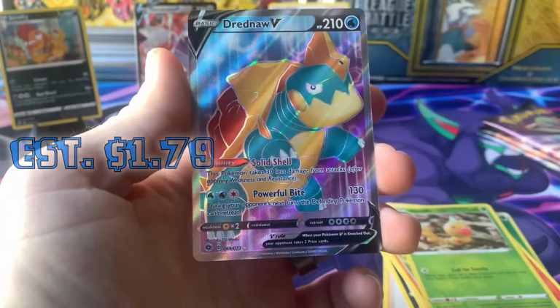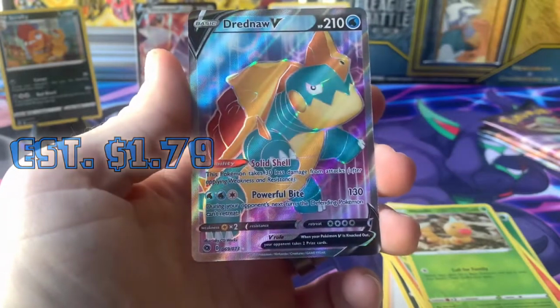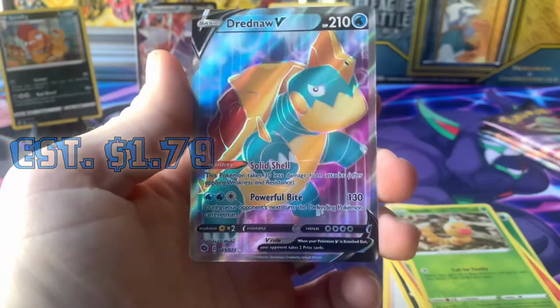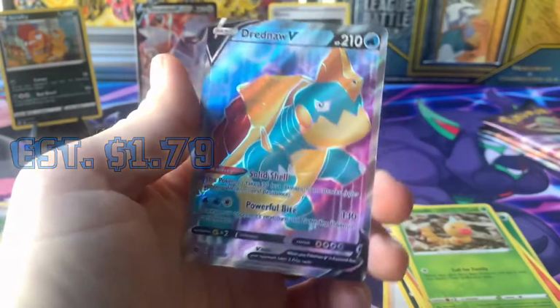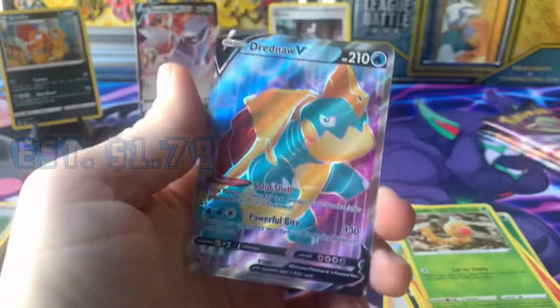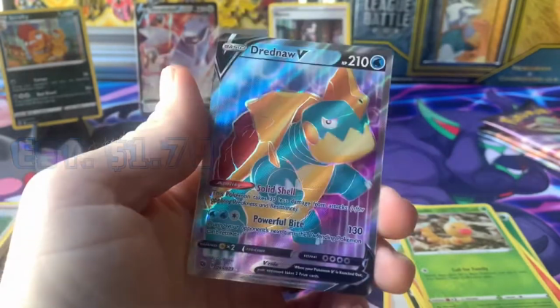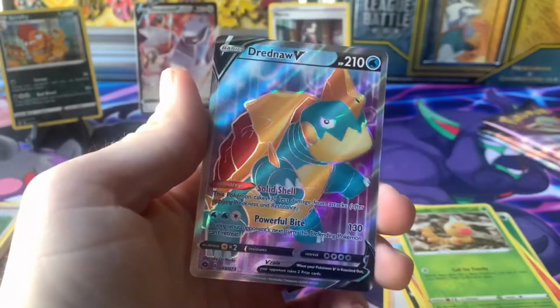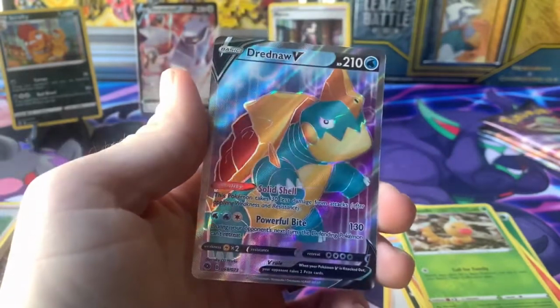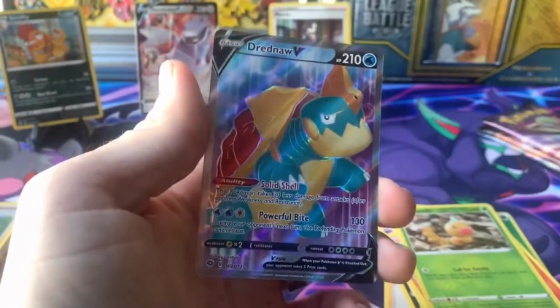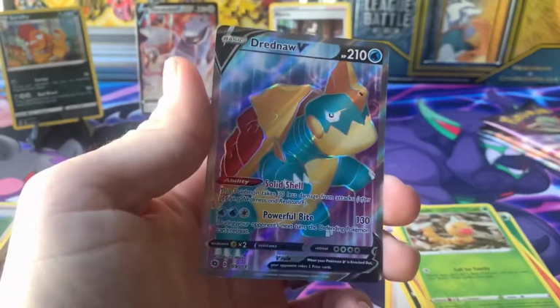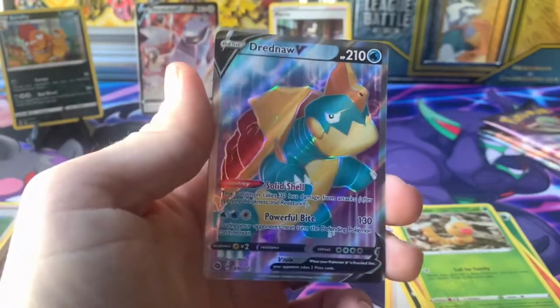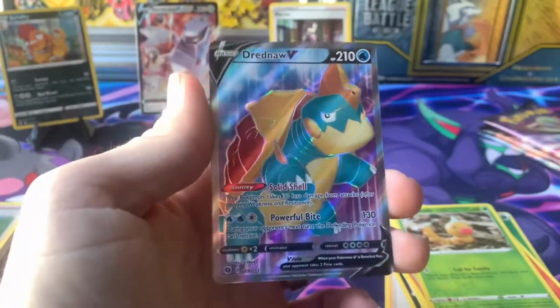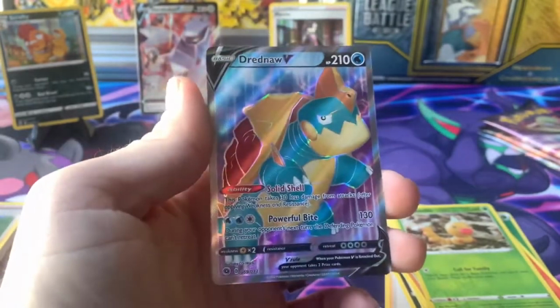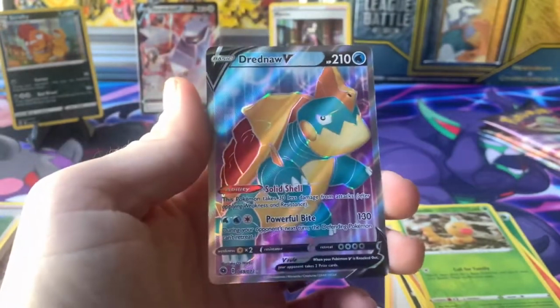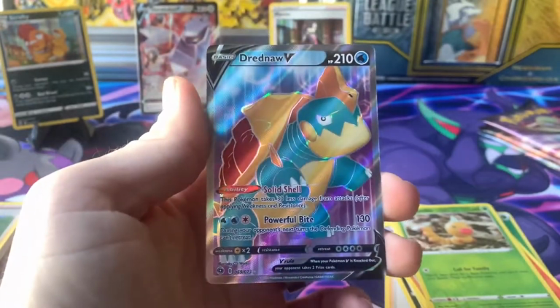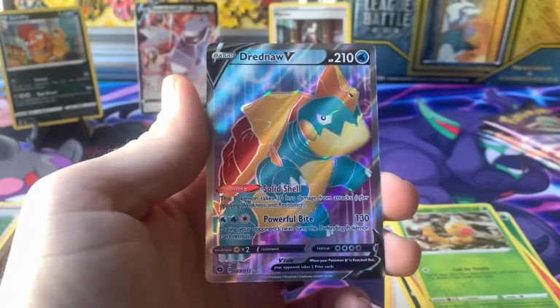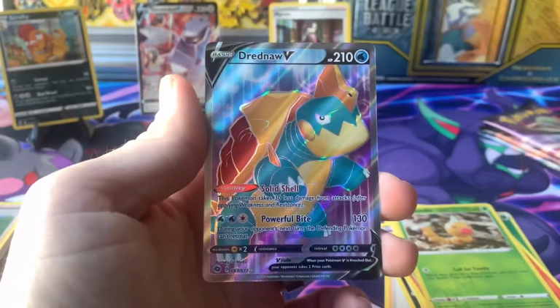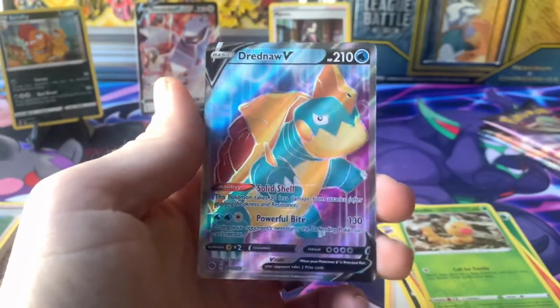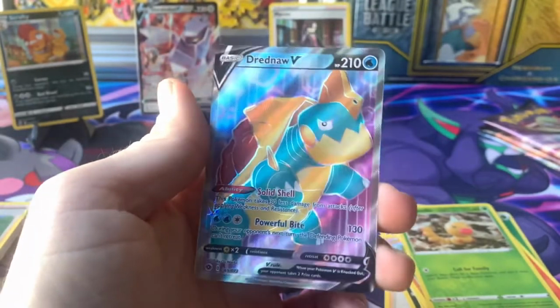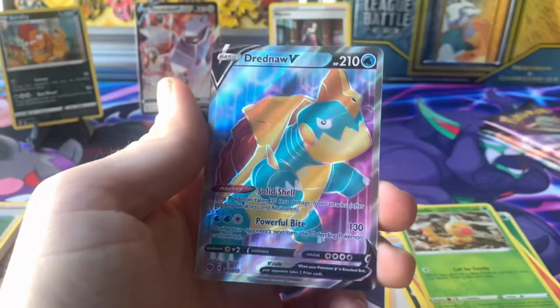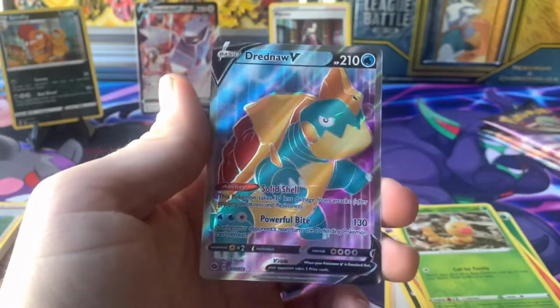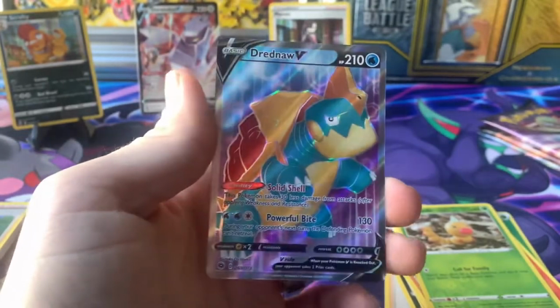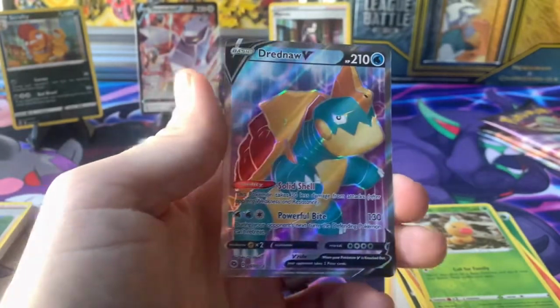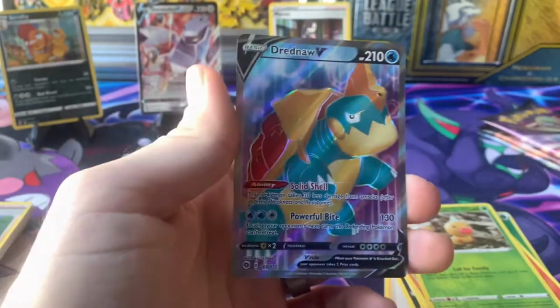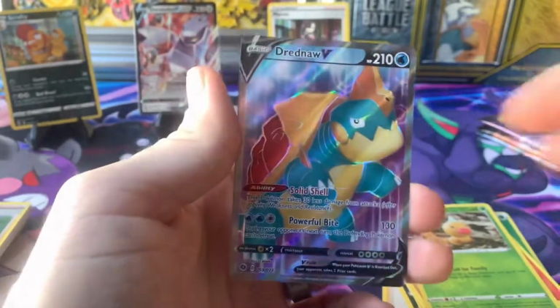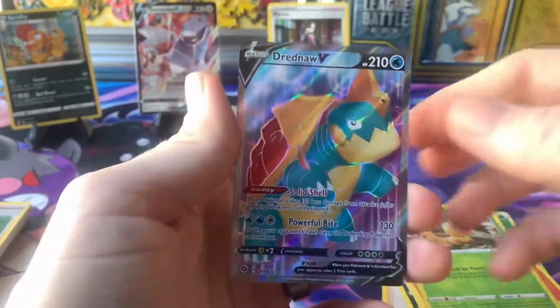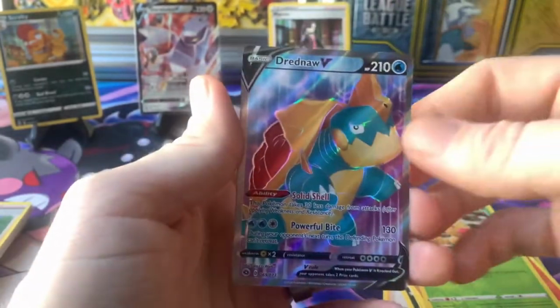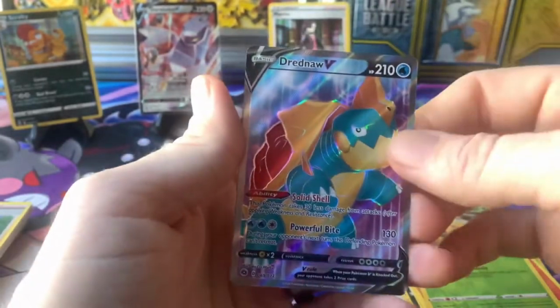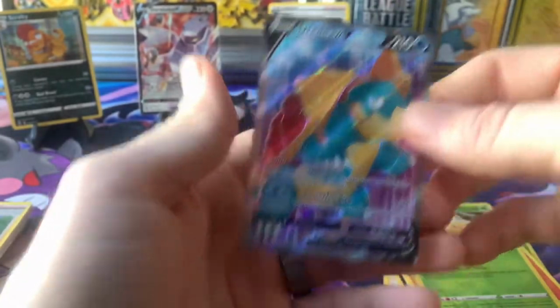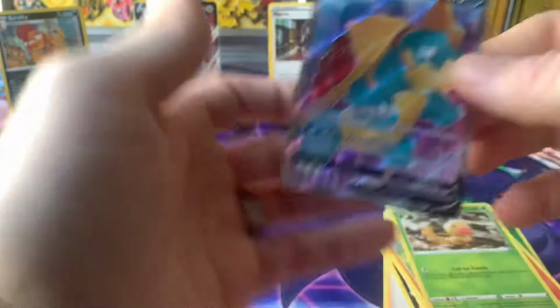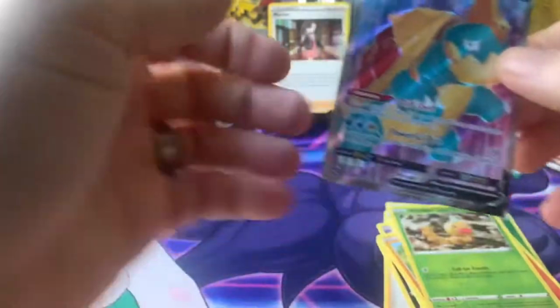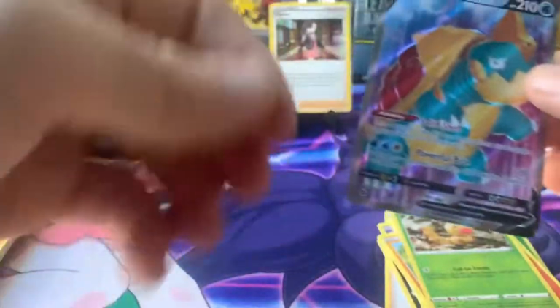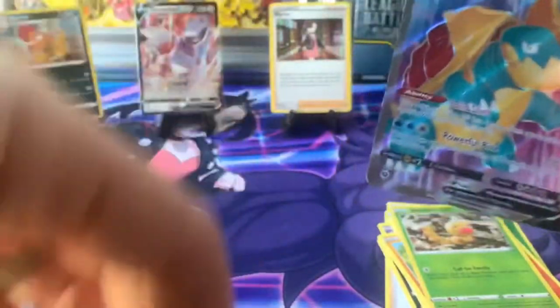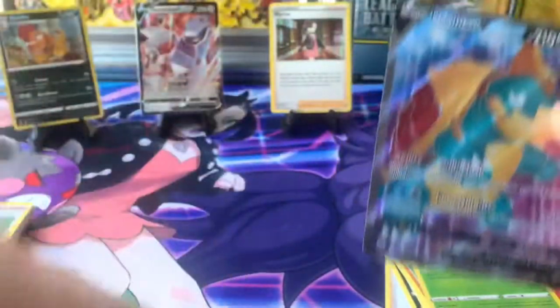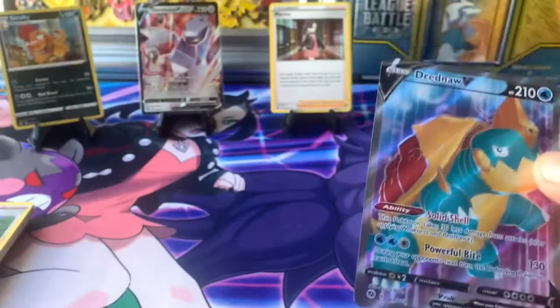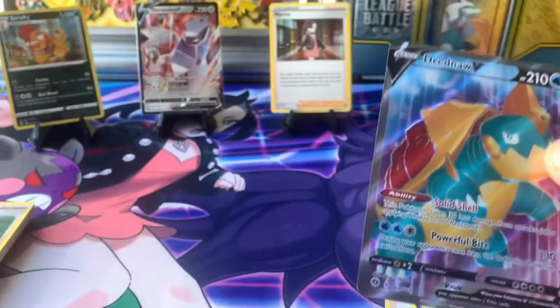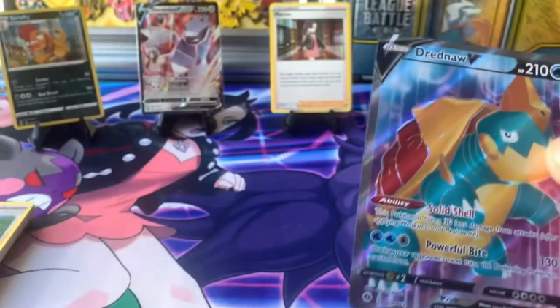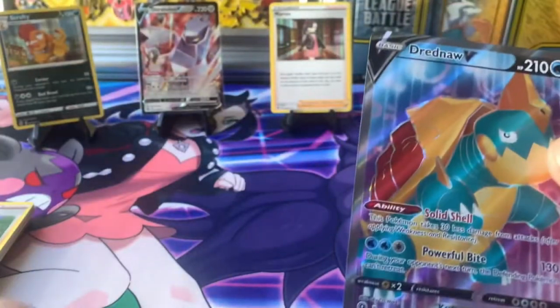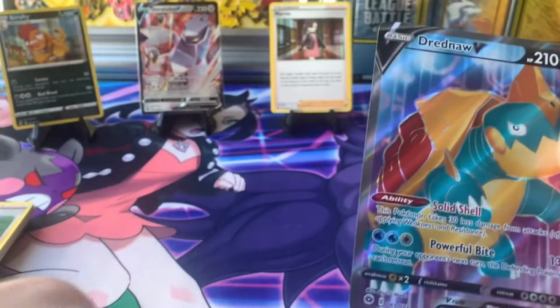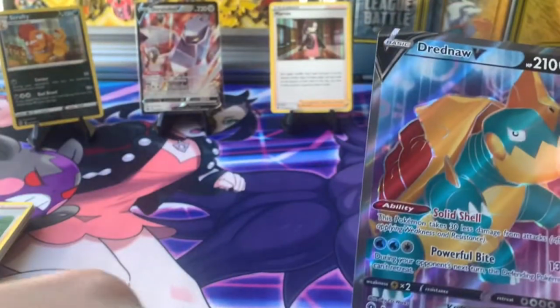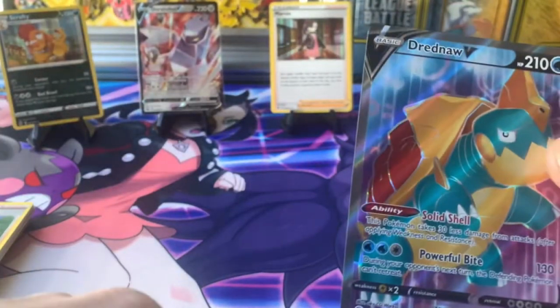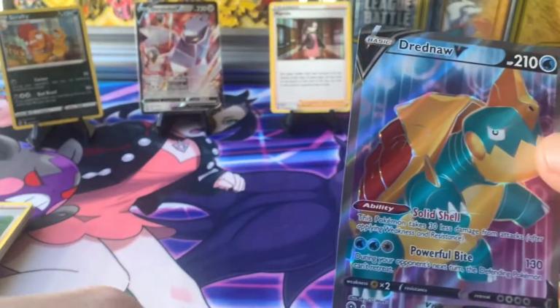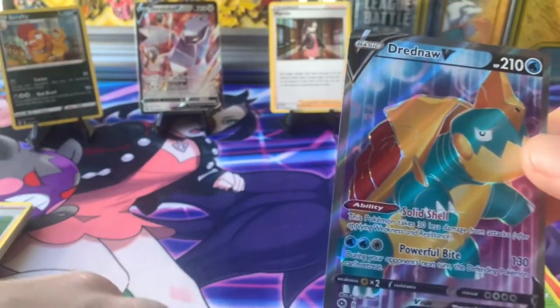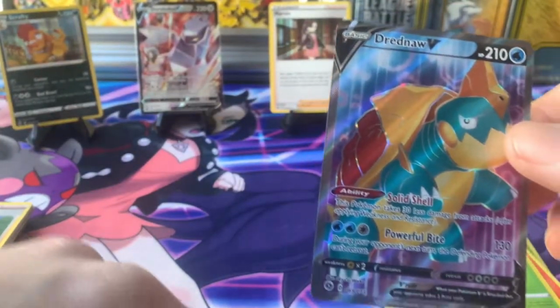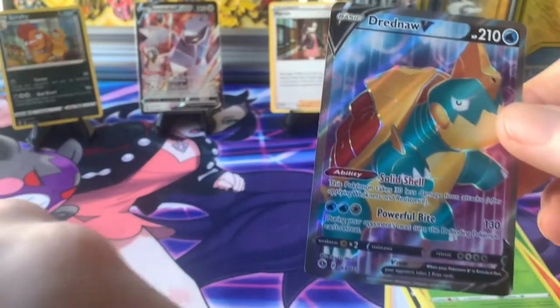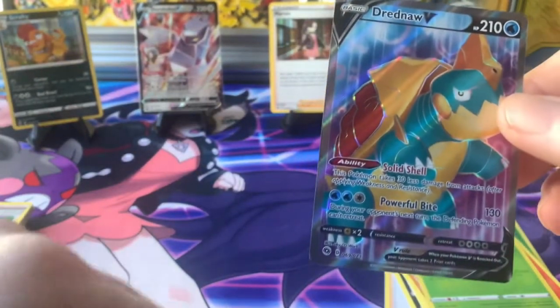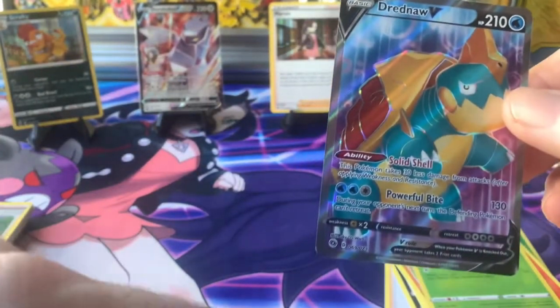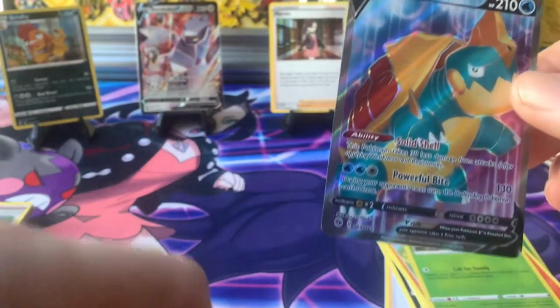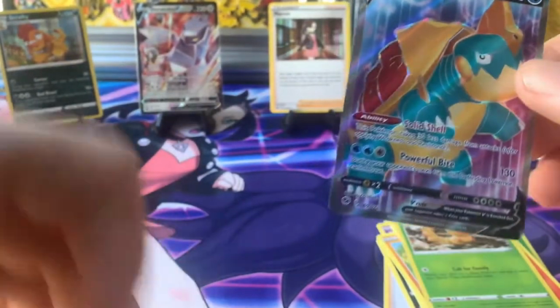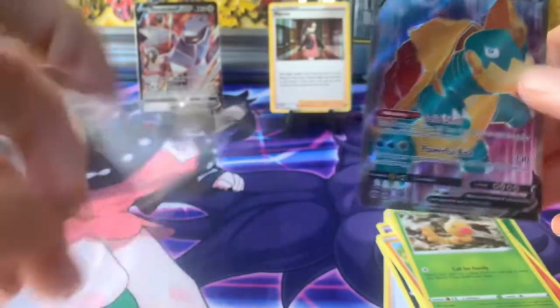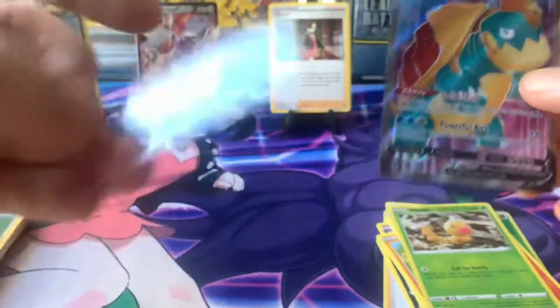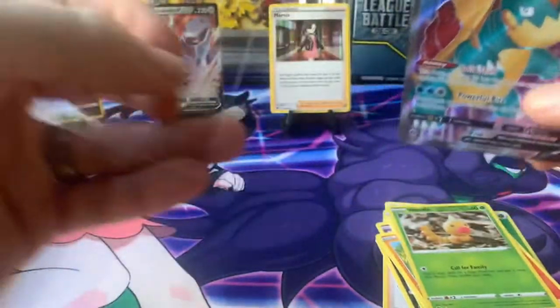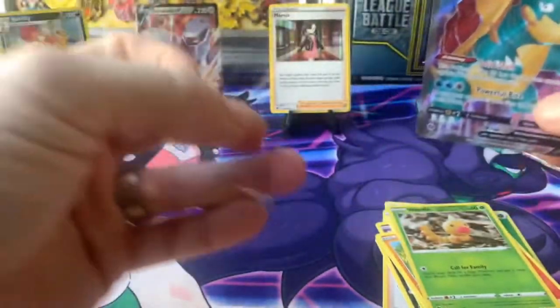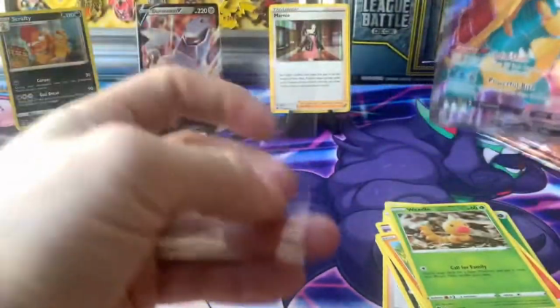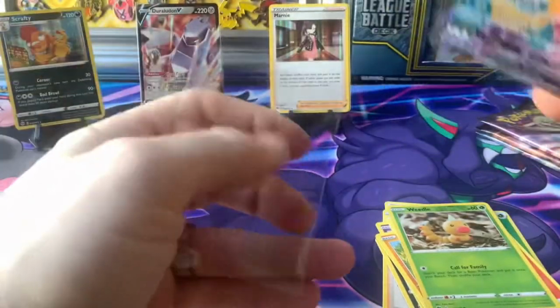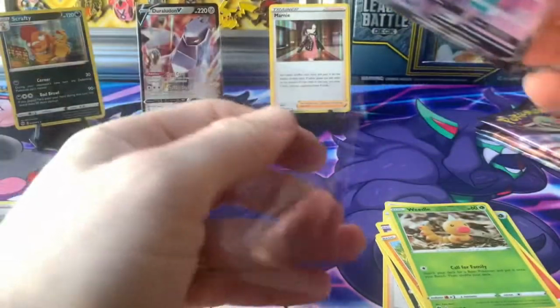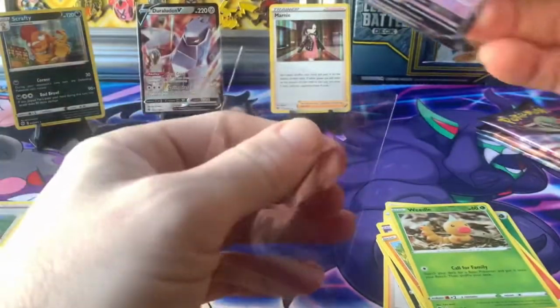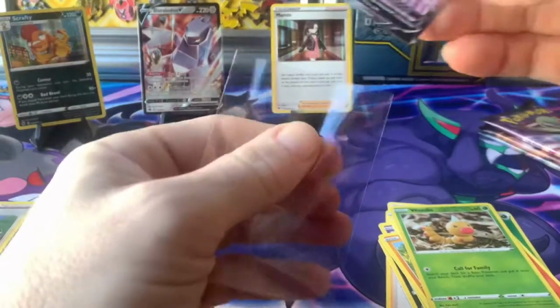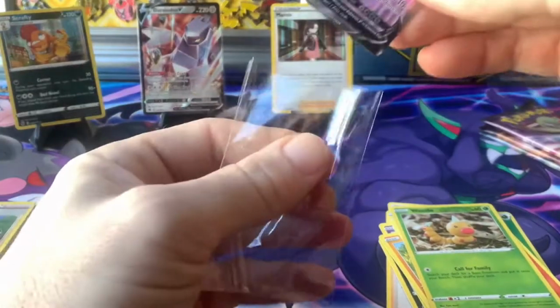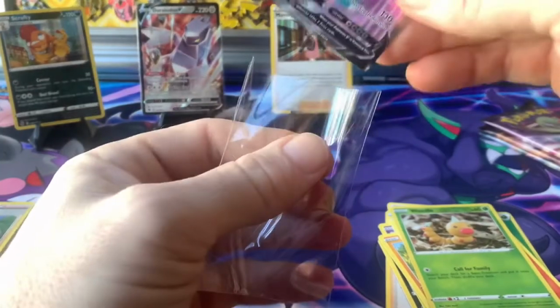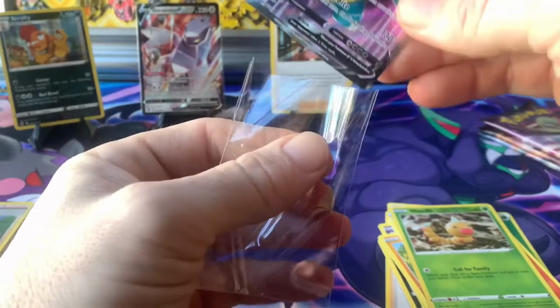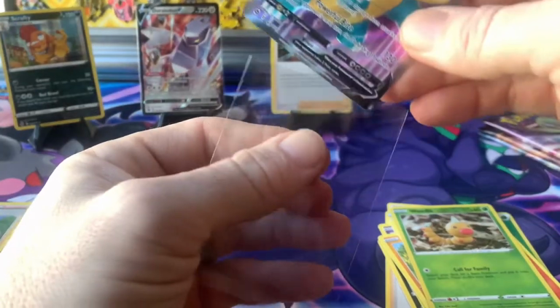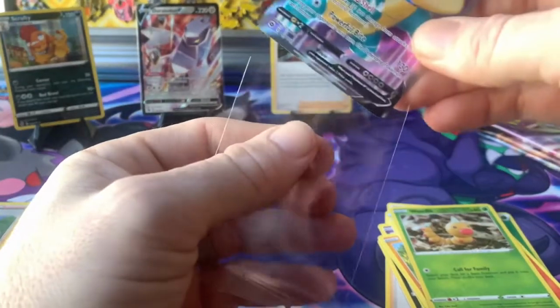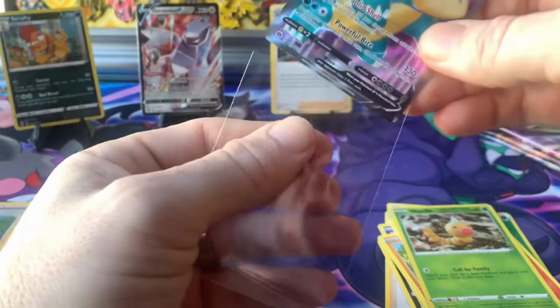Maybe I'll get a Charizard from those codes online — I wonder if that'd be worth any money. Pack five: Hatenna, Rock Ruff, Weedle, Oval Stone, reverse holo, full Larger Navi — I'm not sure if I have this card or not, I think I have the V-Max. Not sure, but that's still a good pull!